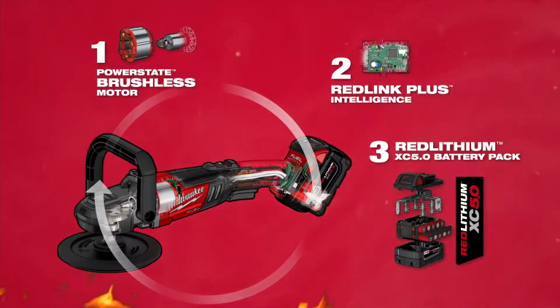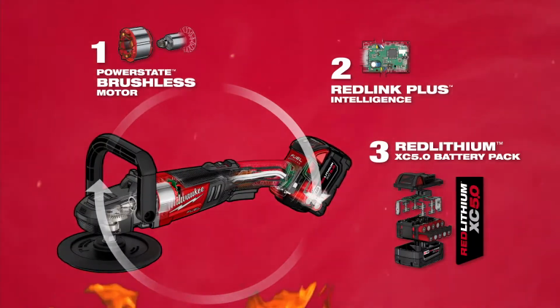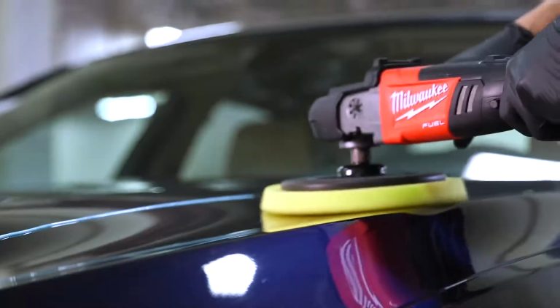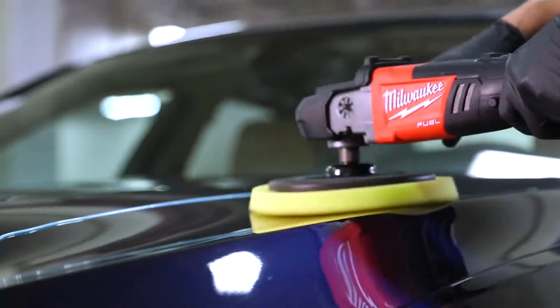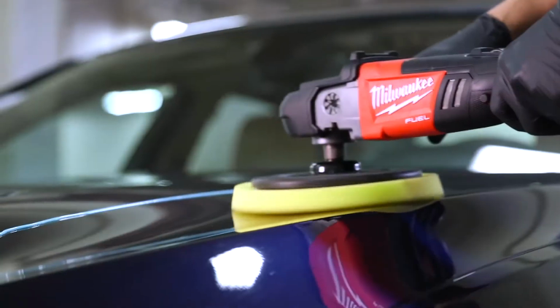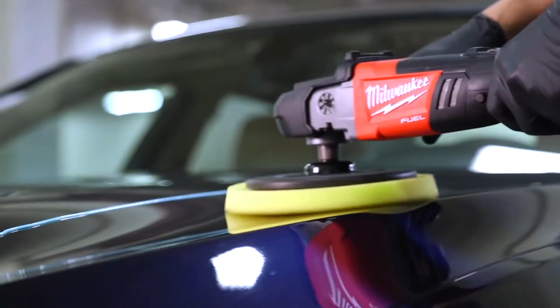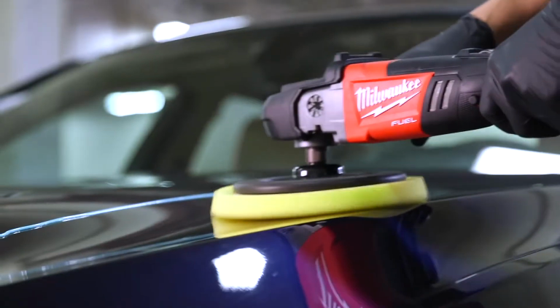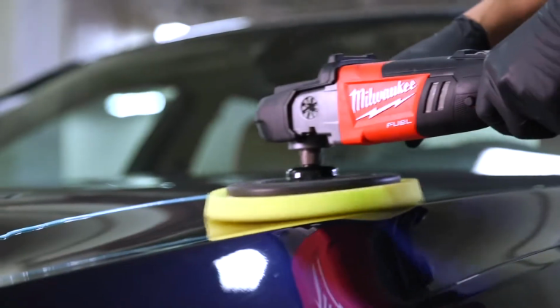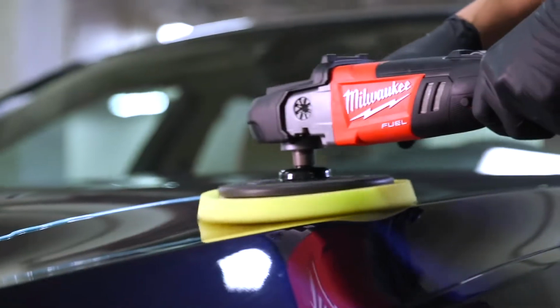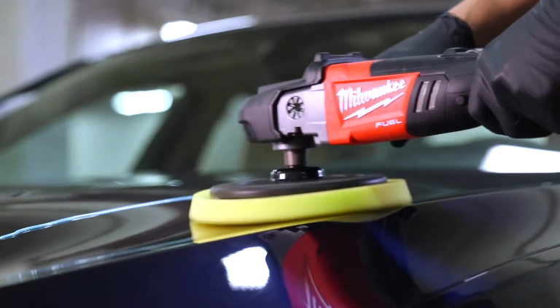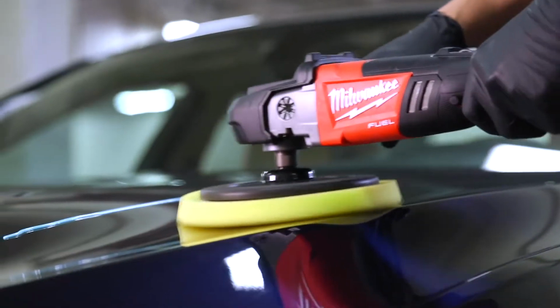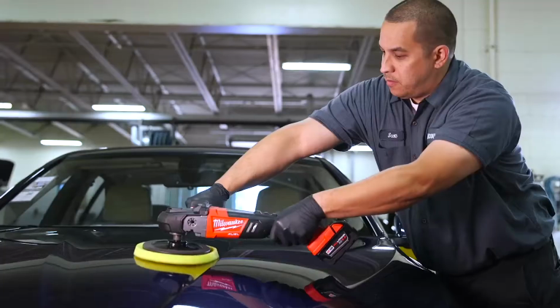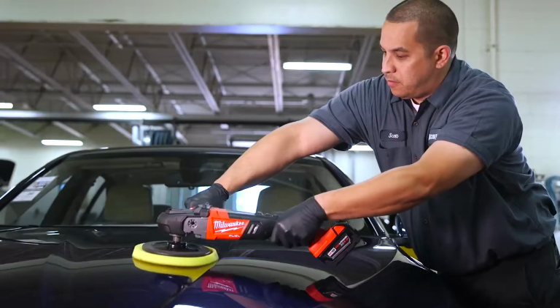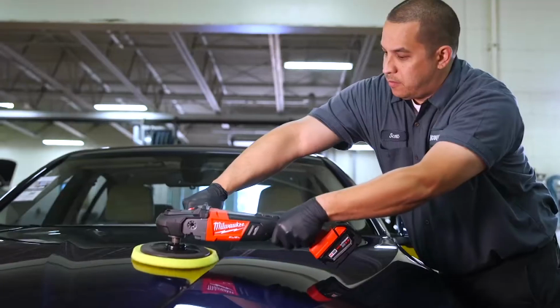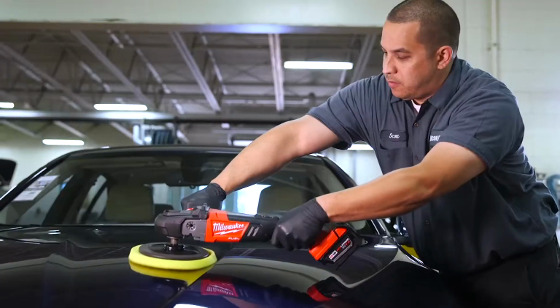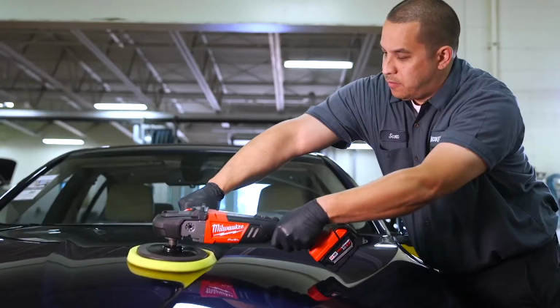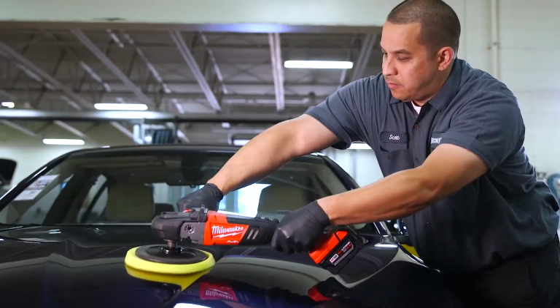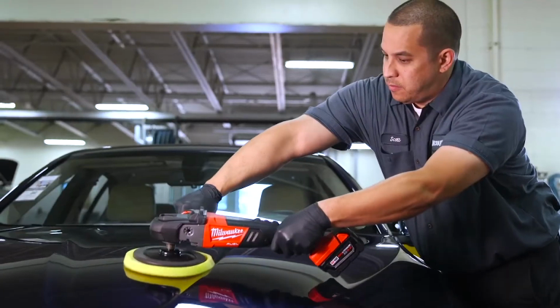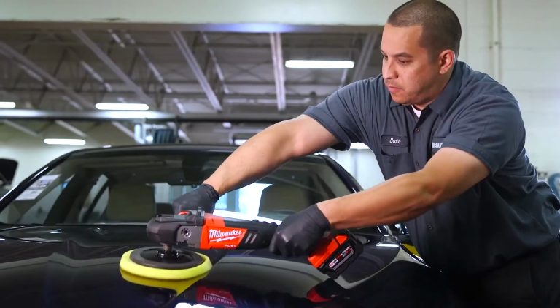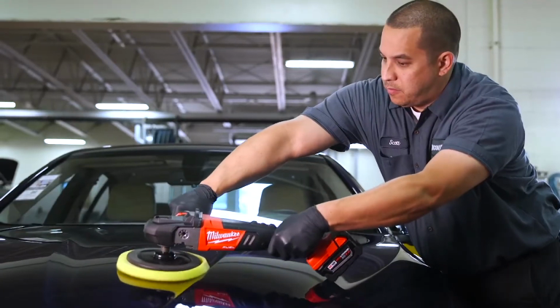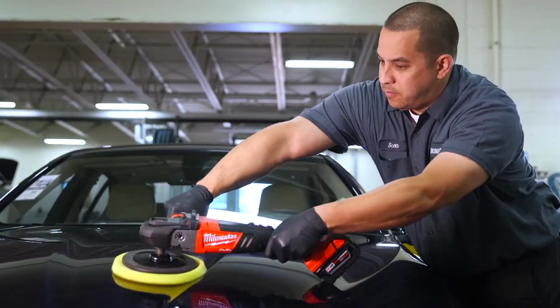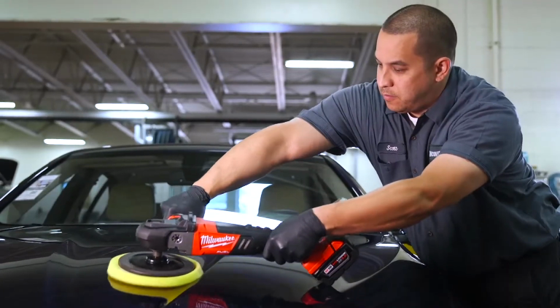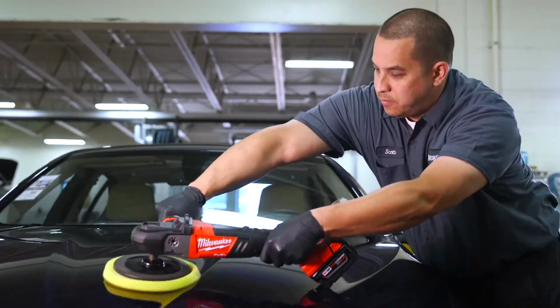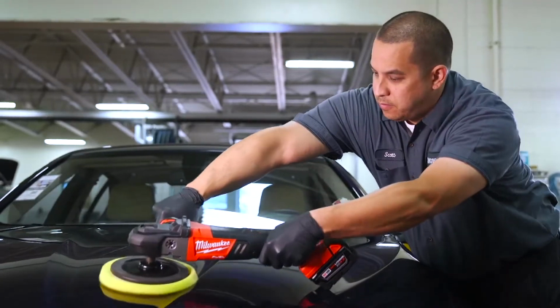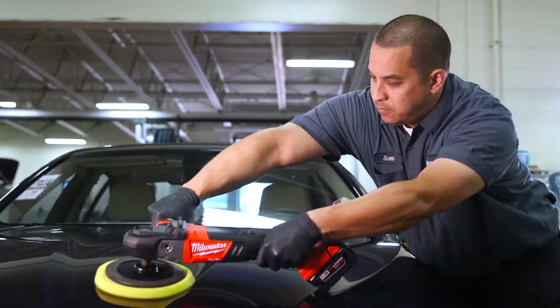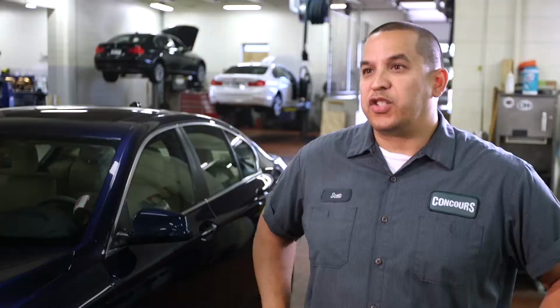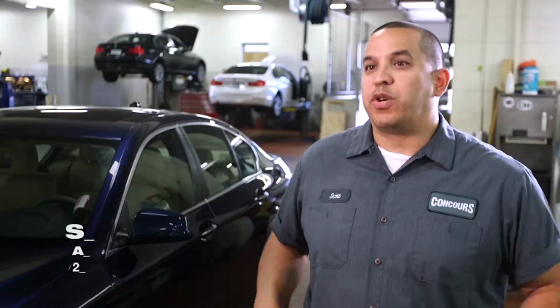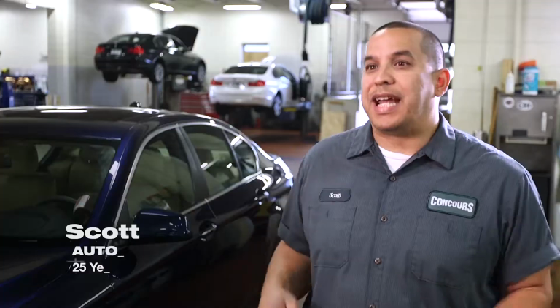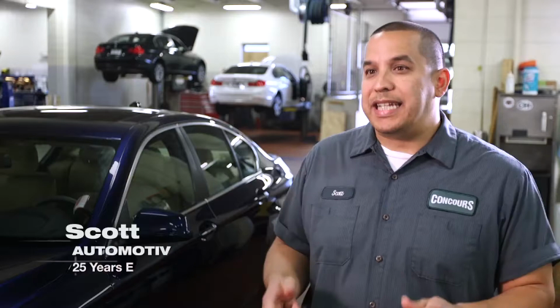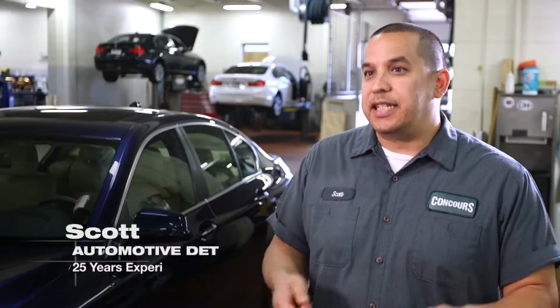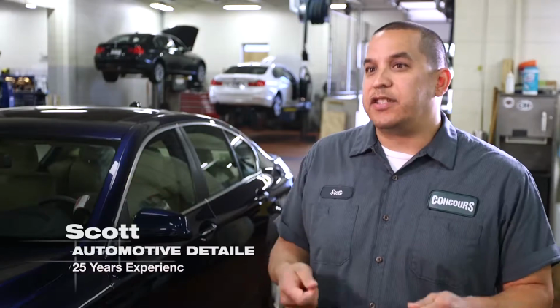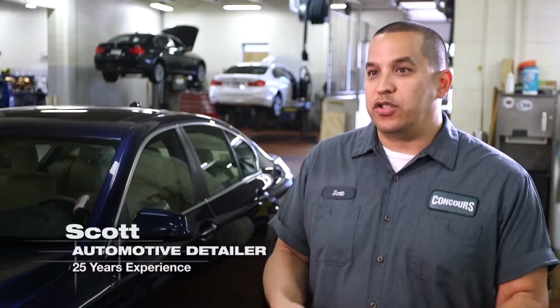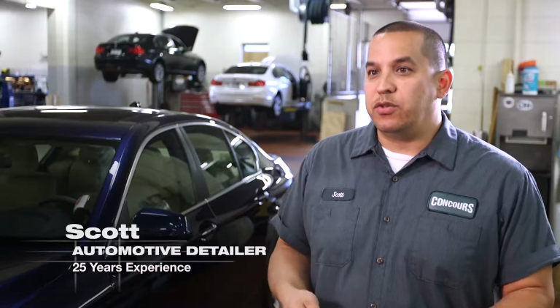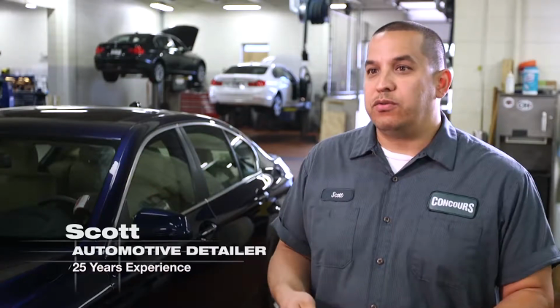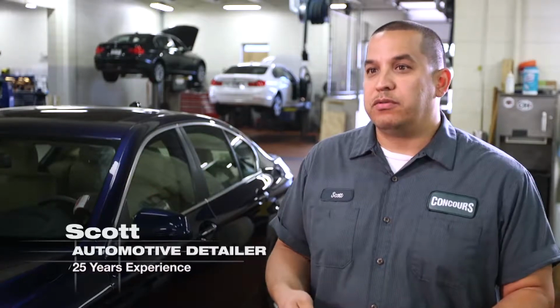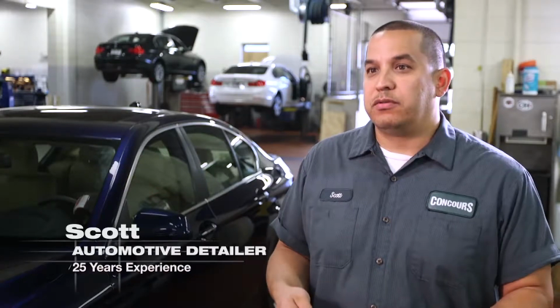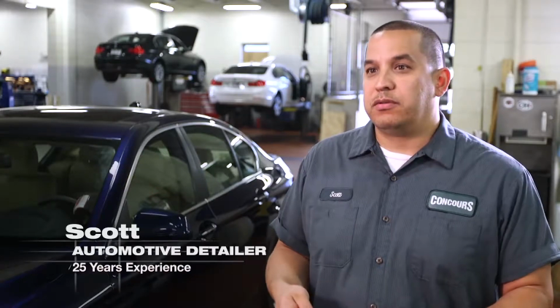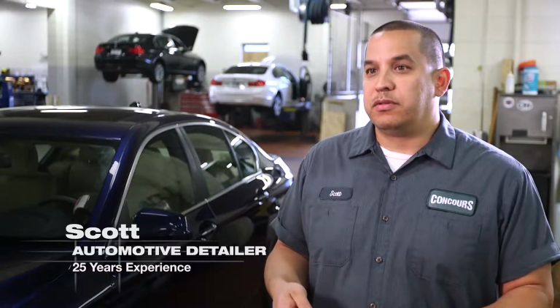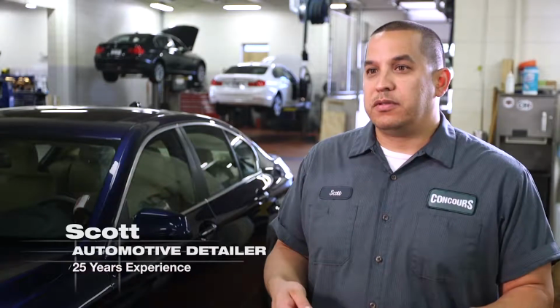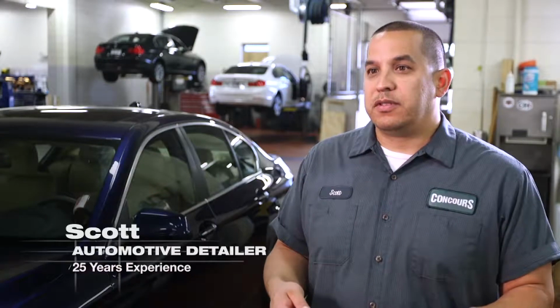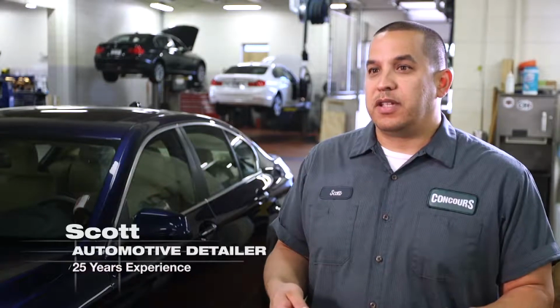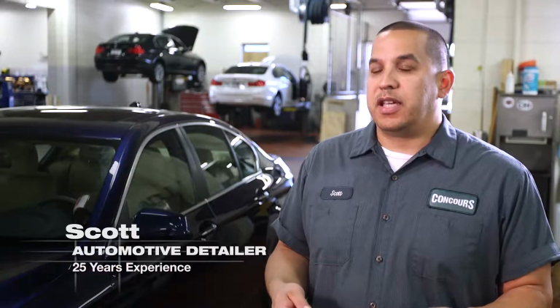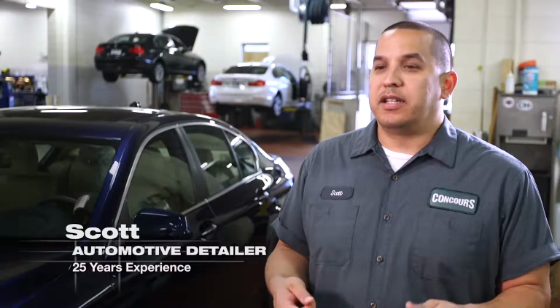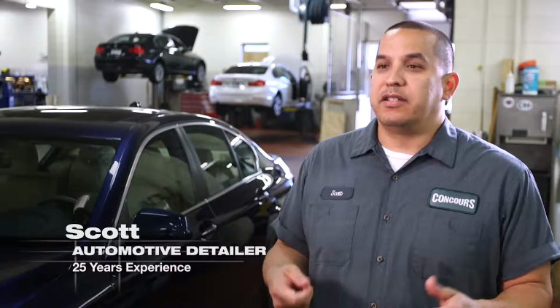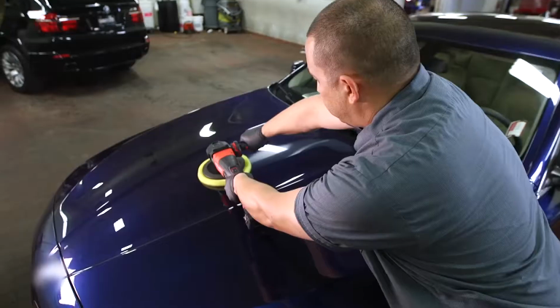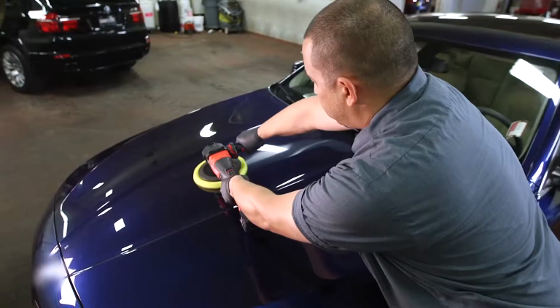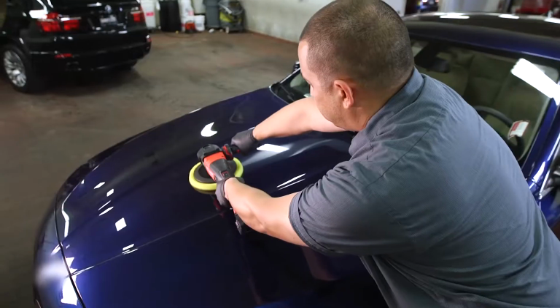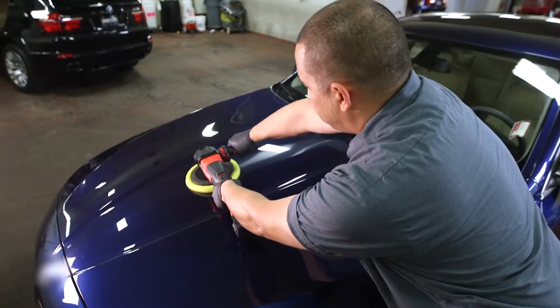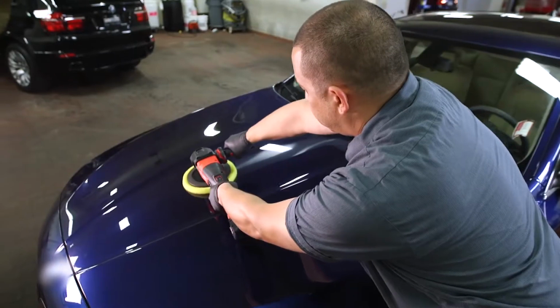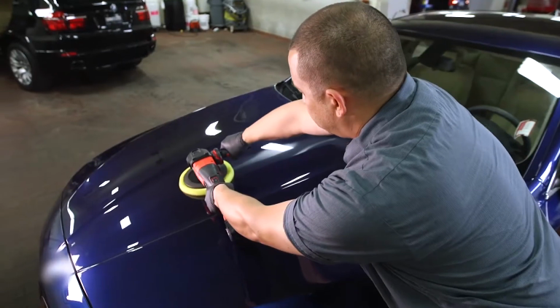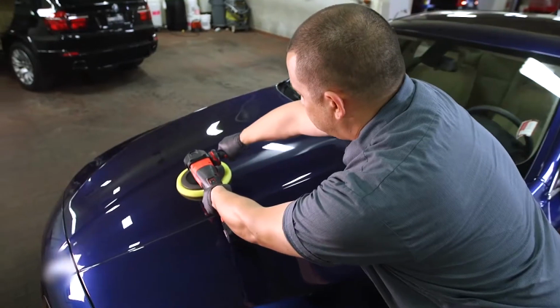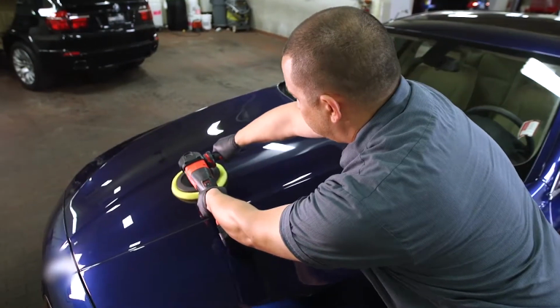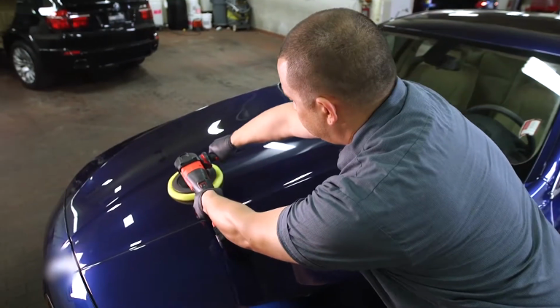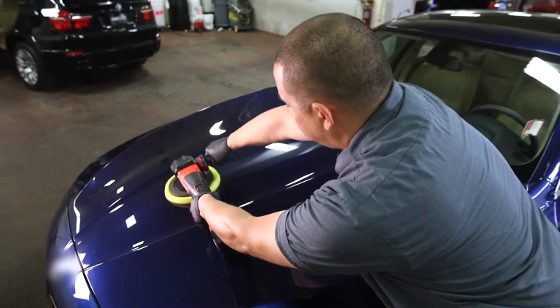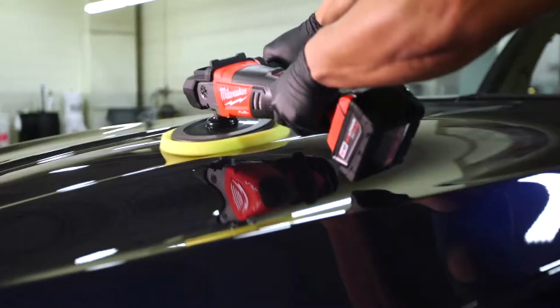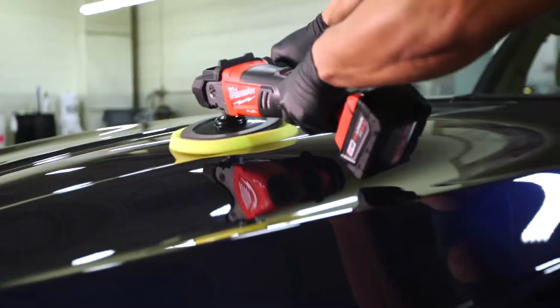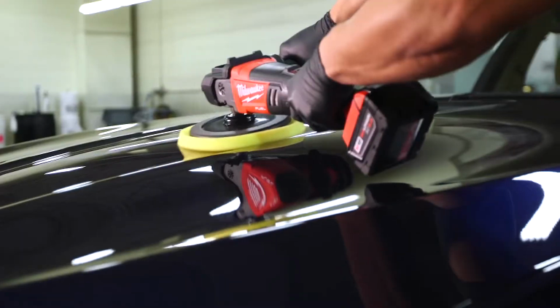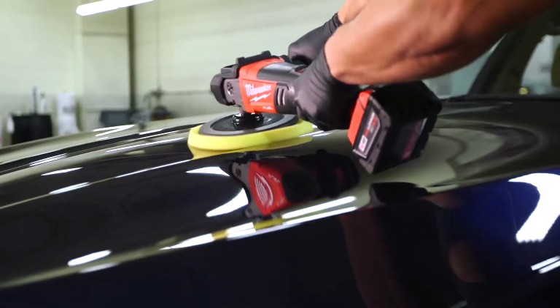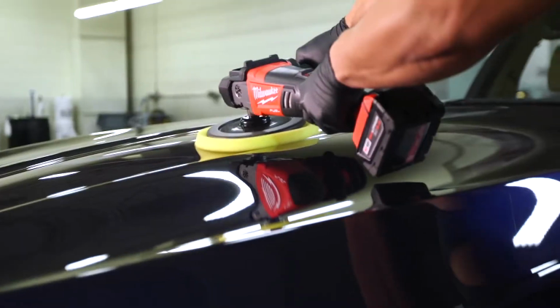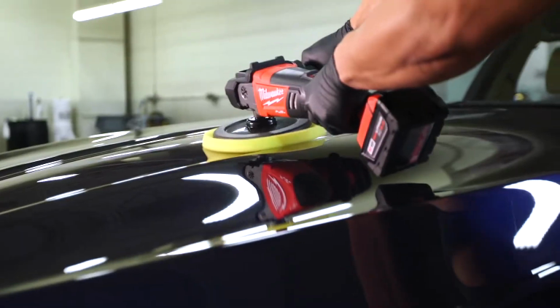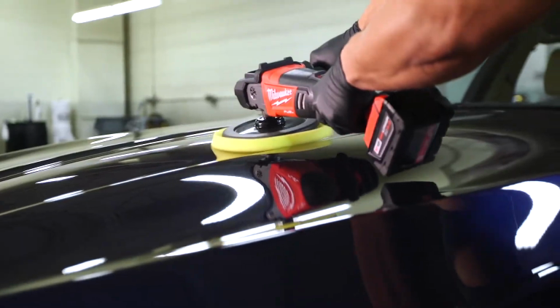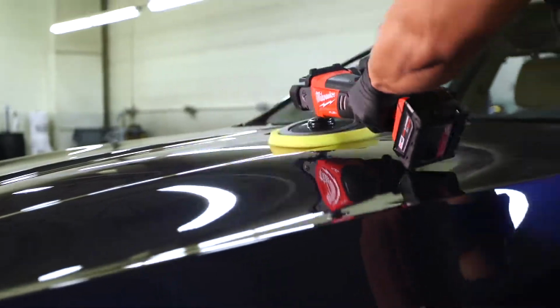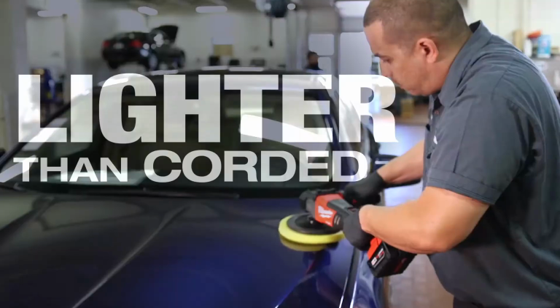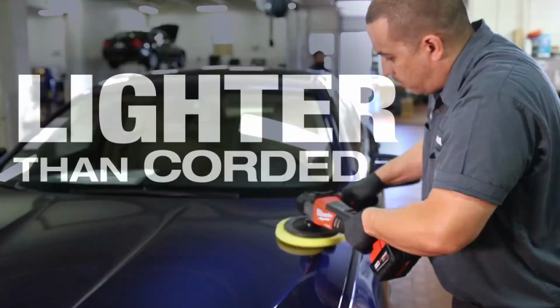The Milwaukee Cordless Buffer definitely has all the power I need. It does what I need it to do, and it does it with a convenience that we never had before.